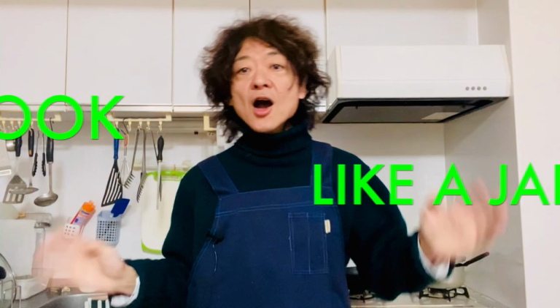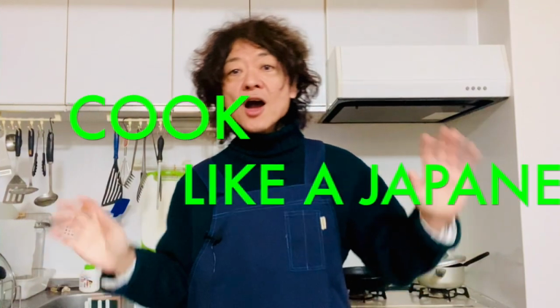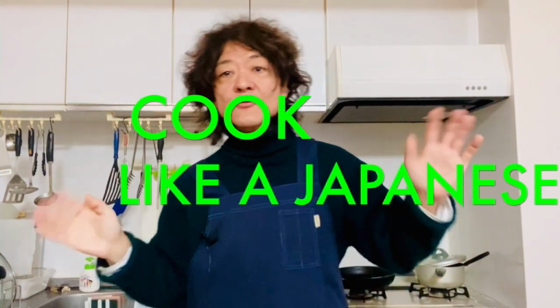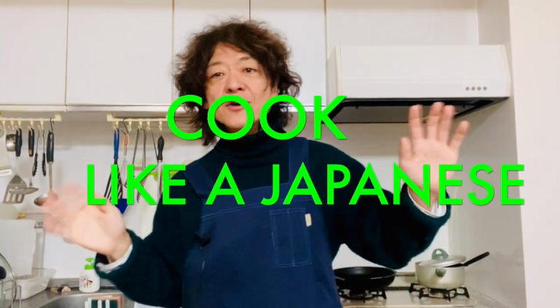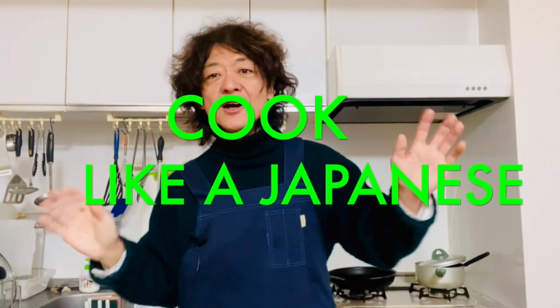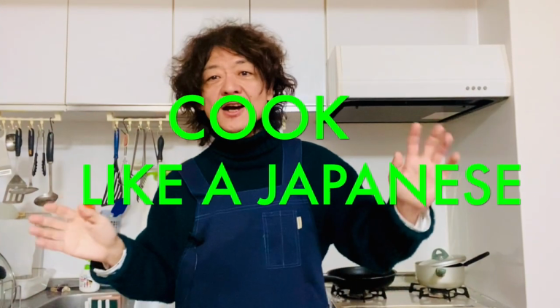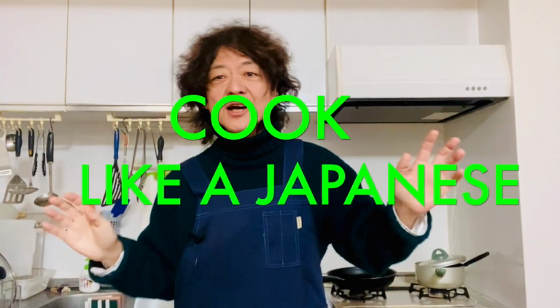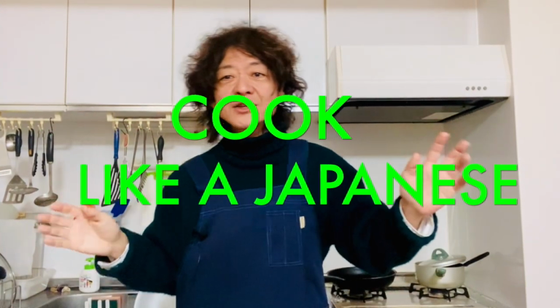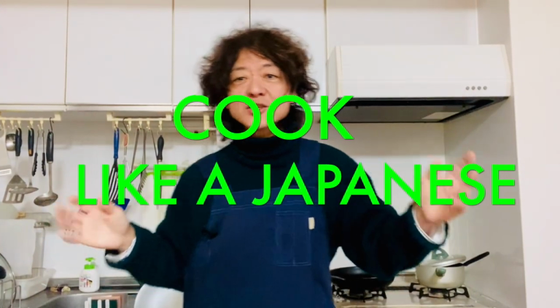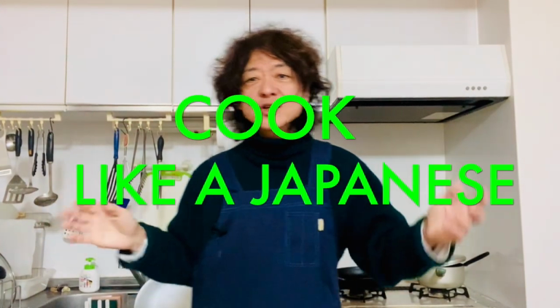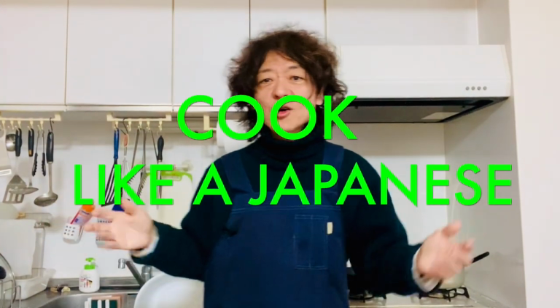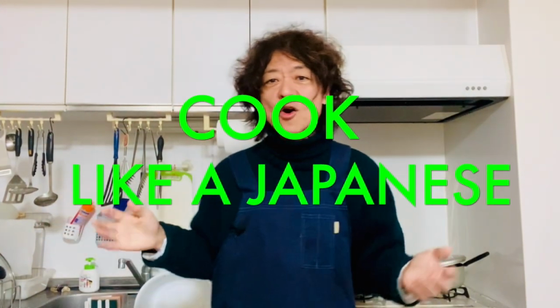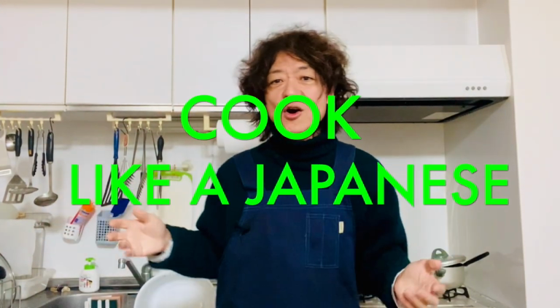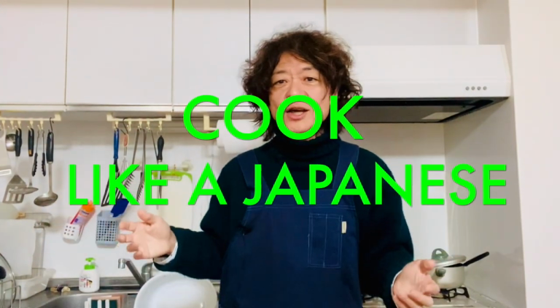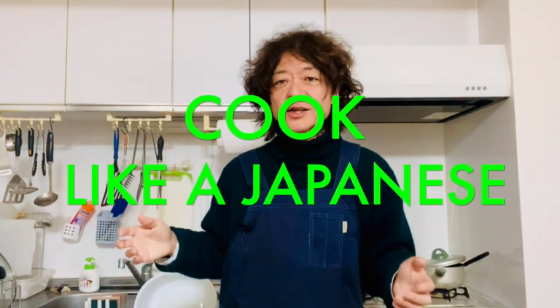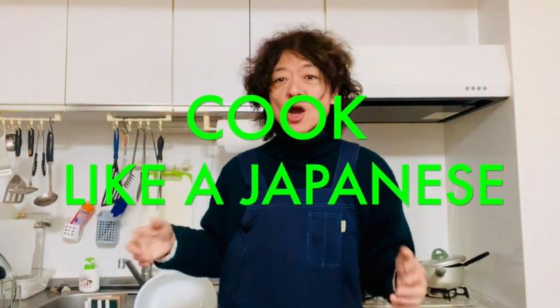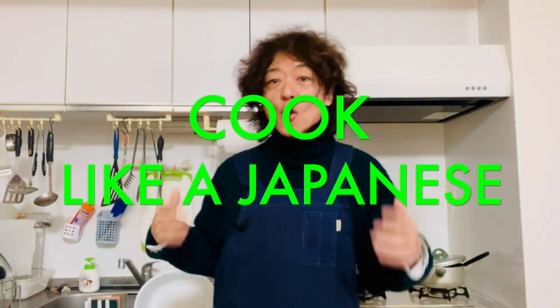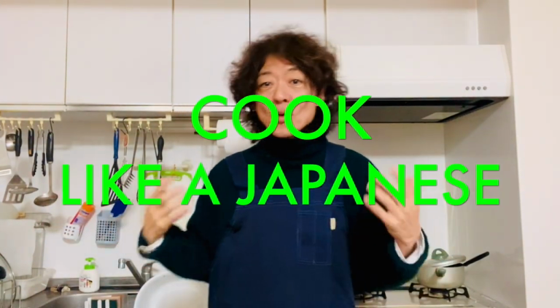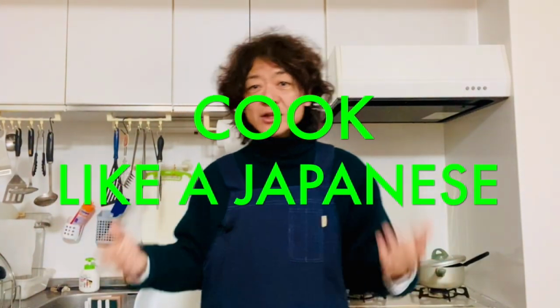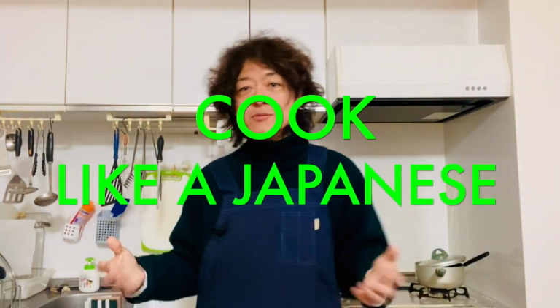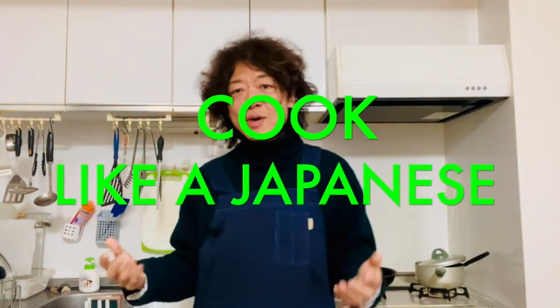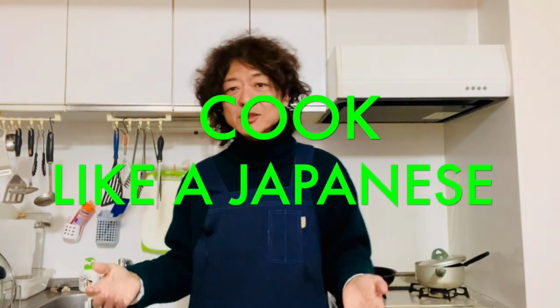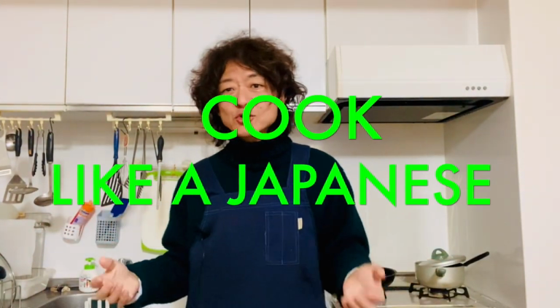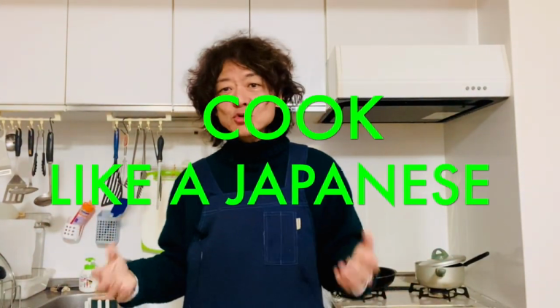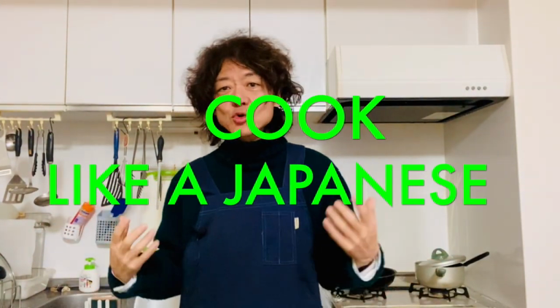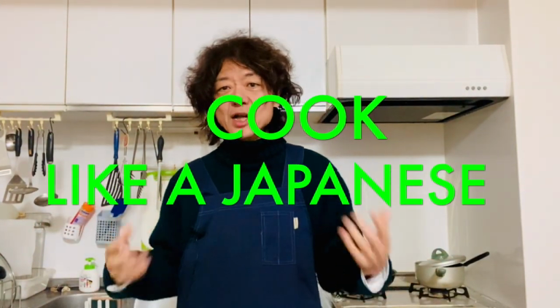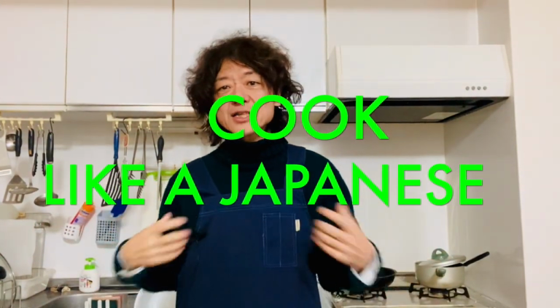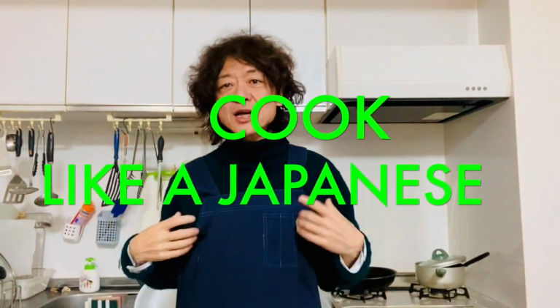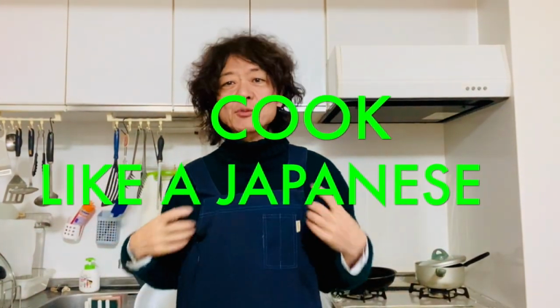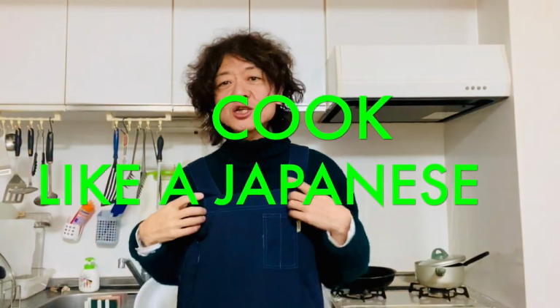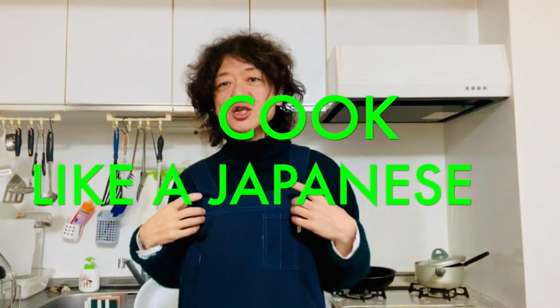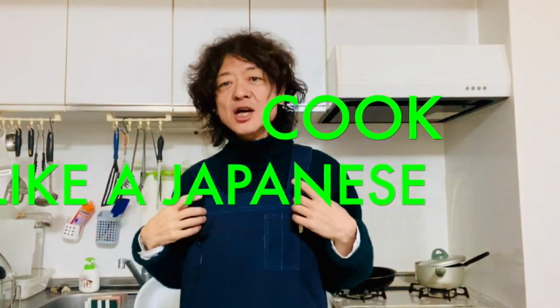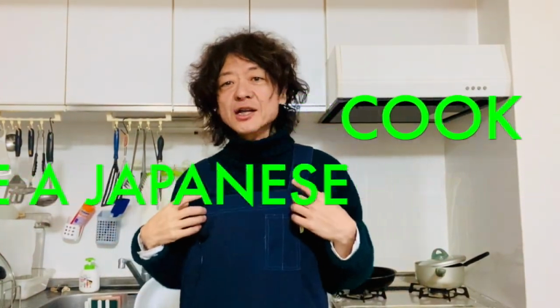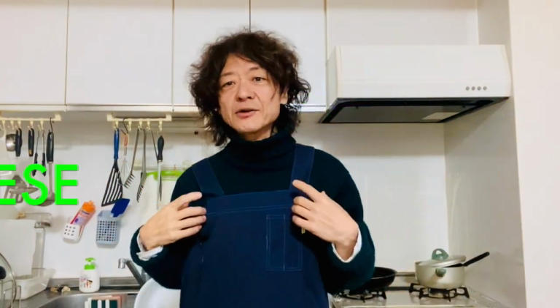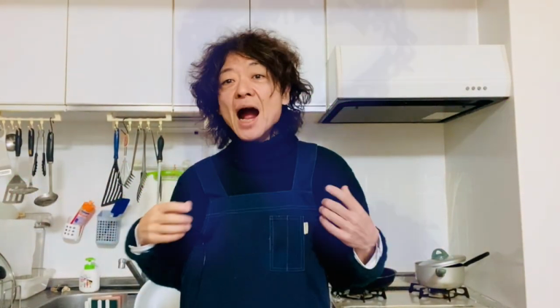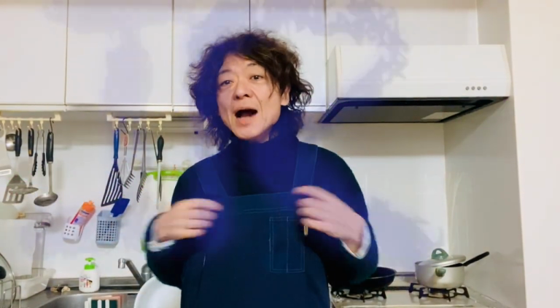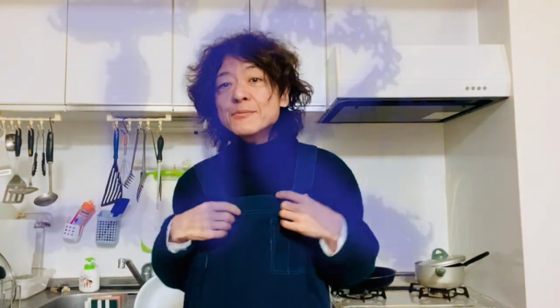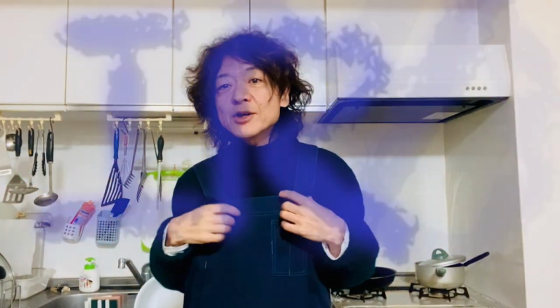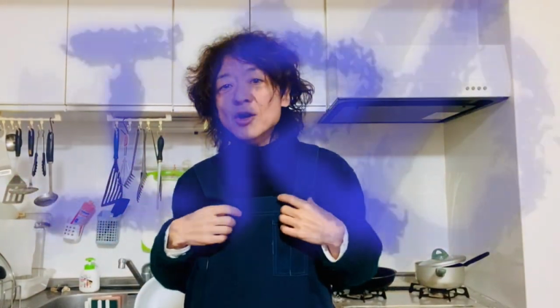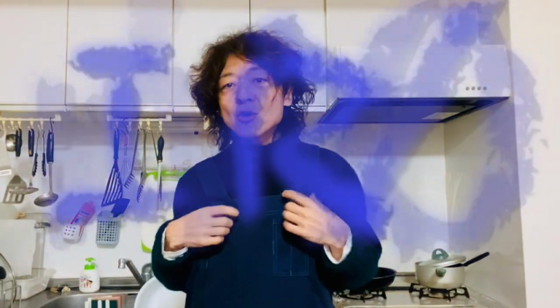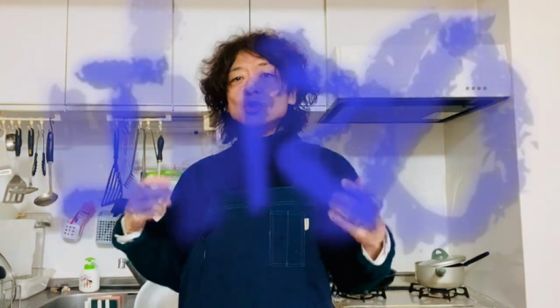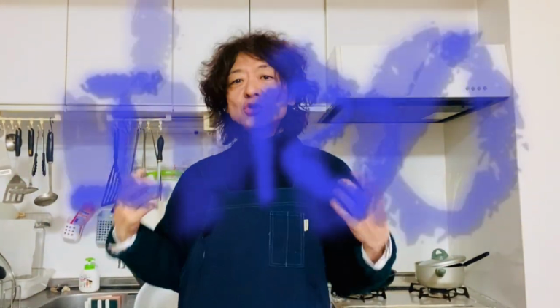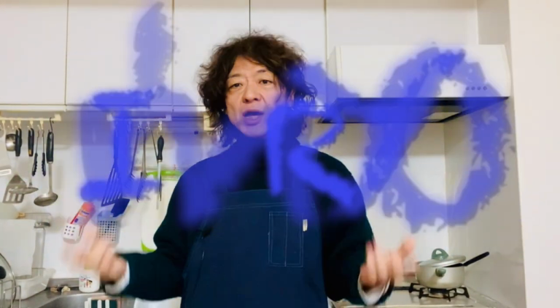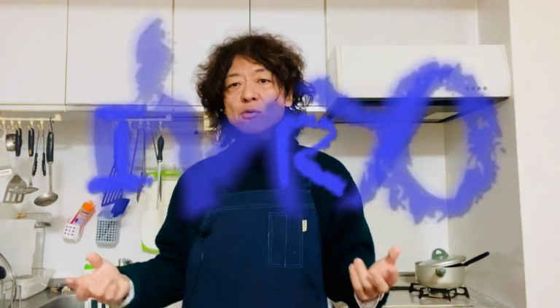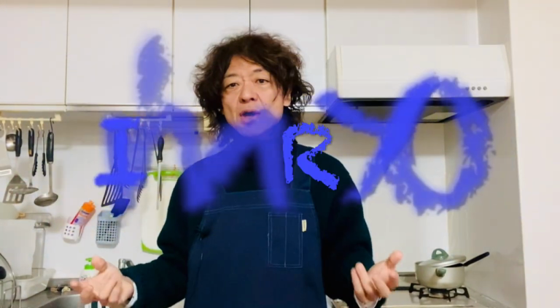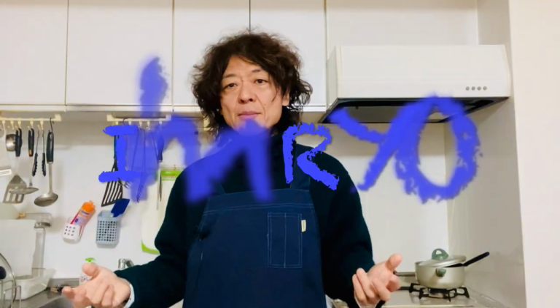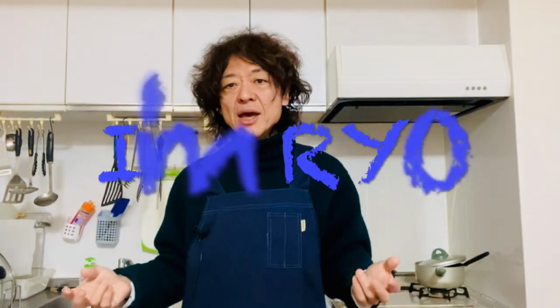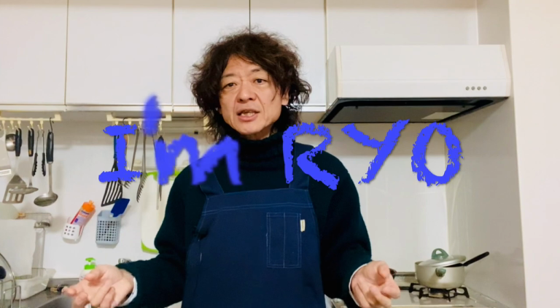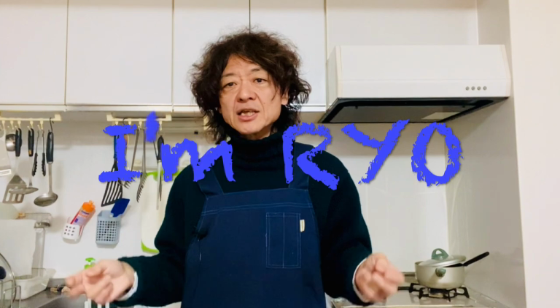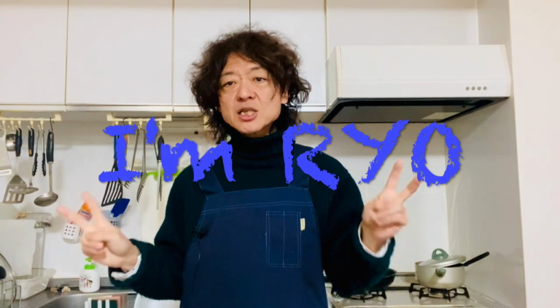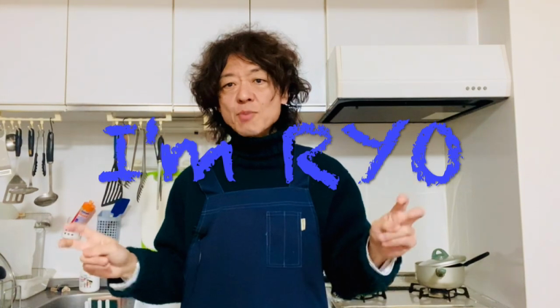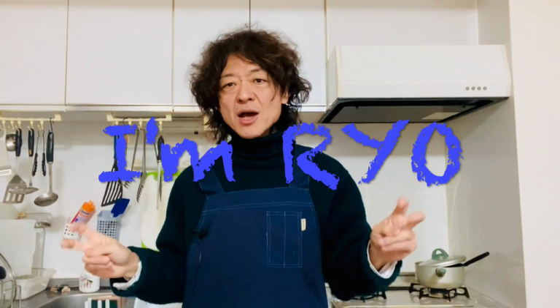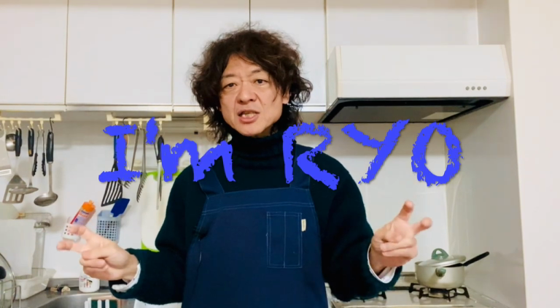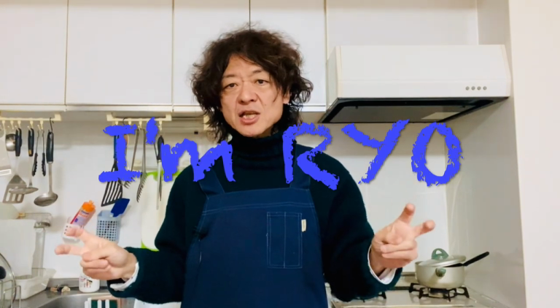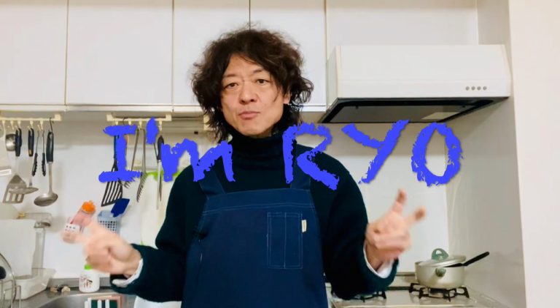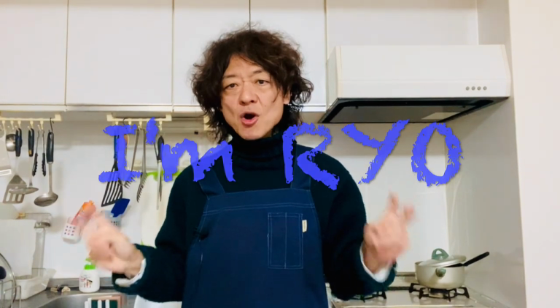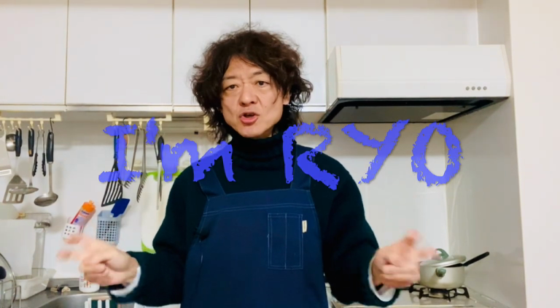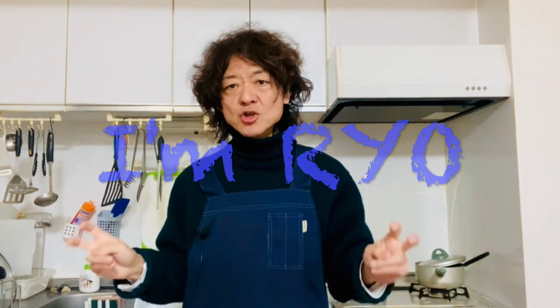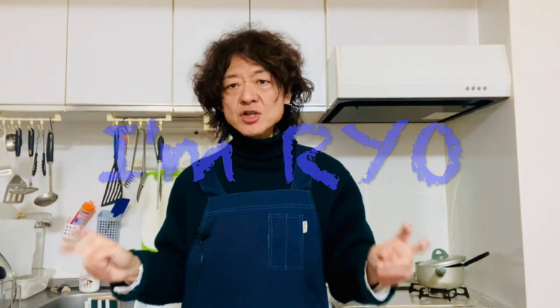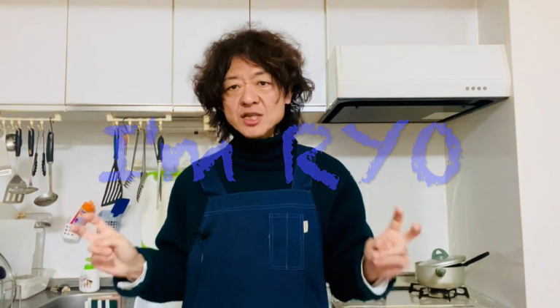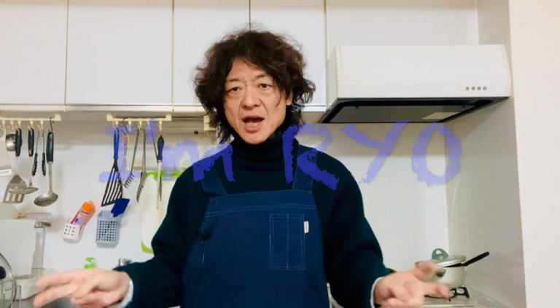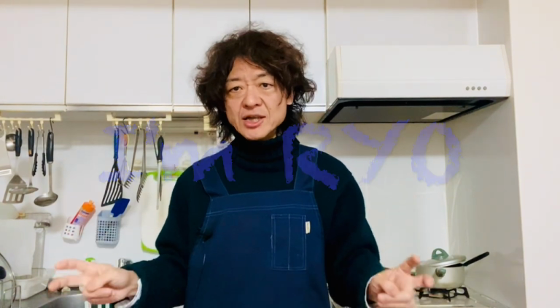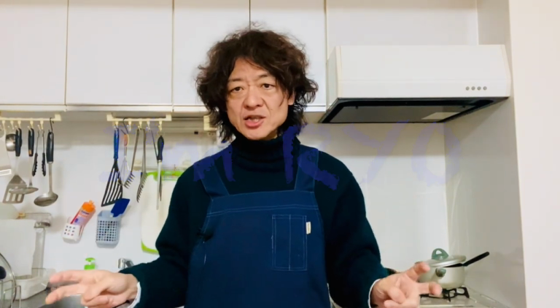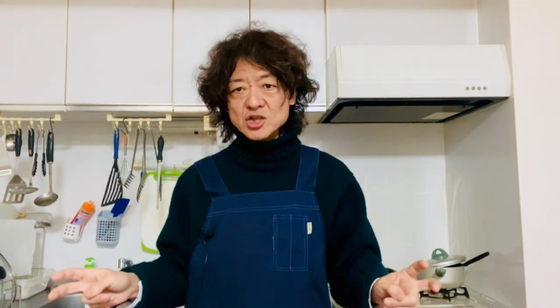Hi everyone, how's it going? Welcome back to Cook Like a Japanese channel. I'm Ryo. Today we are making spicy bok choy side dish.